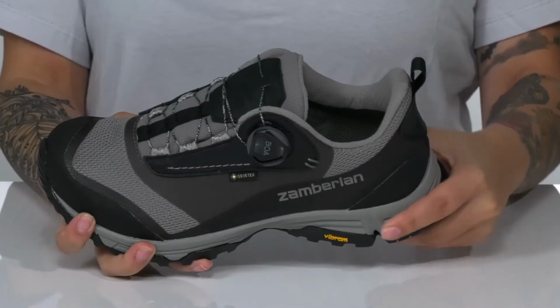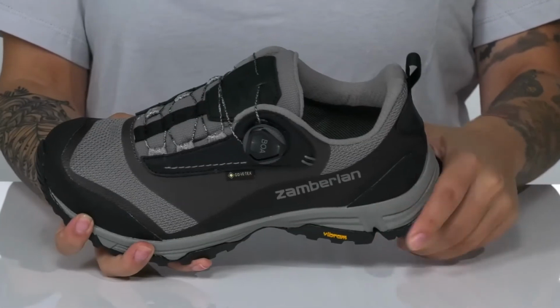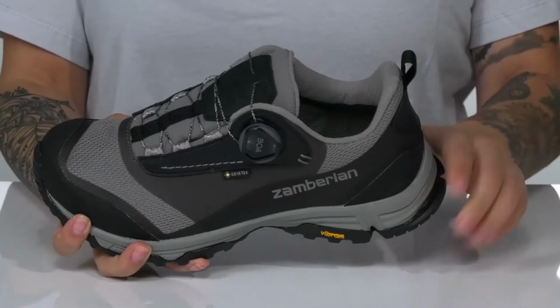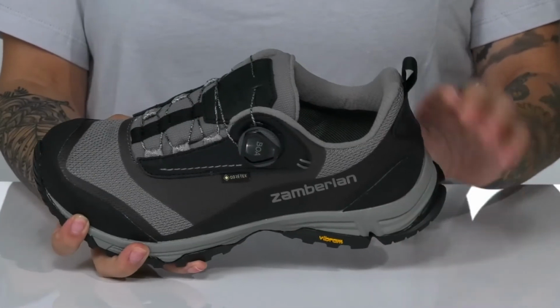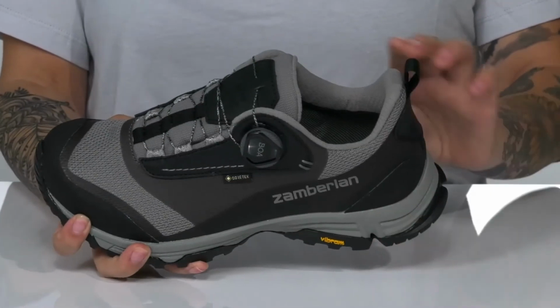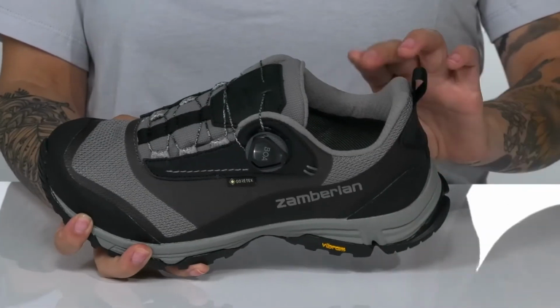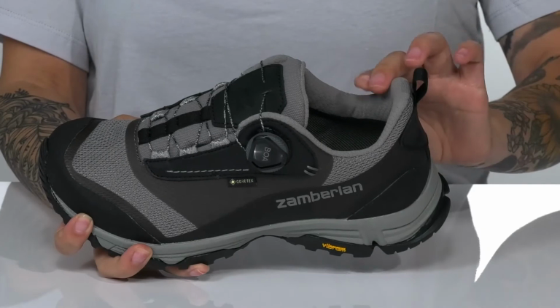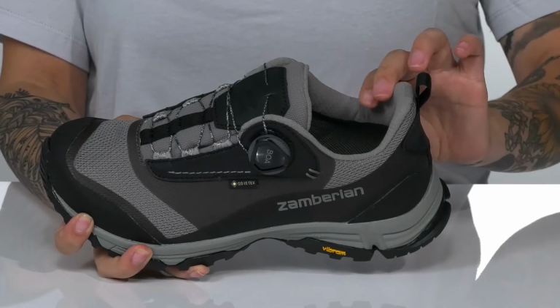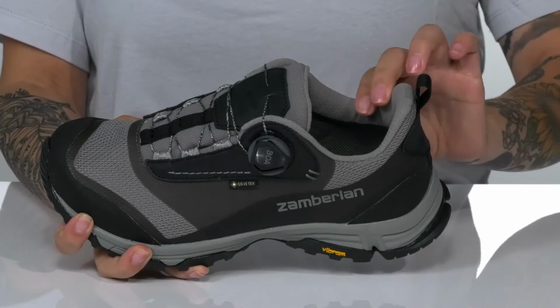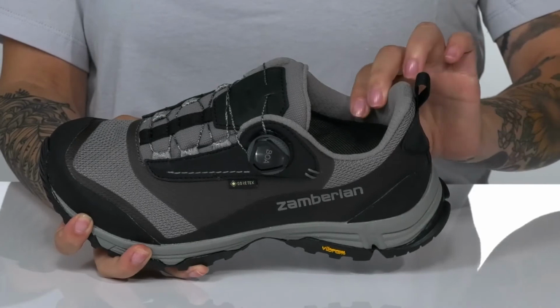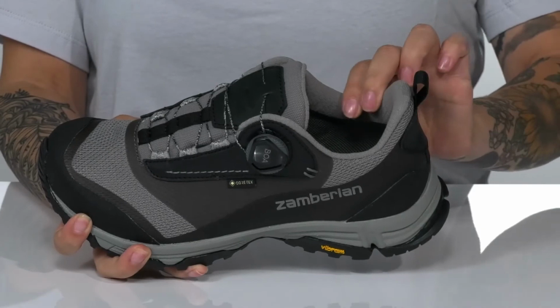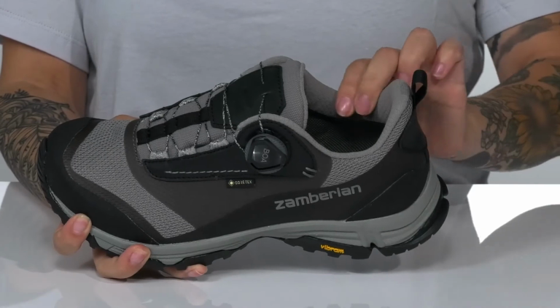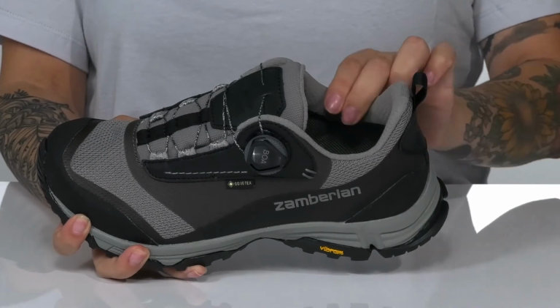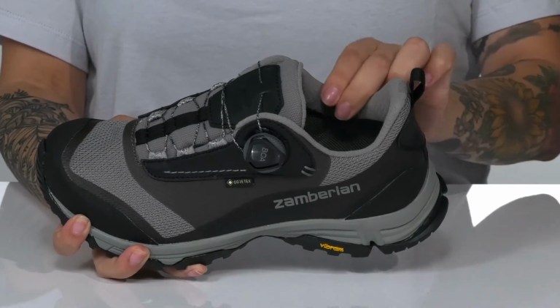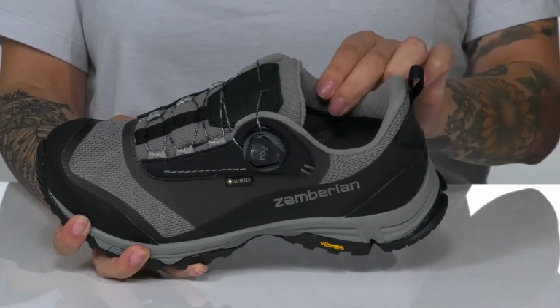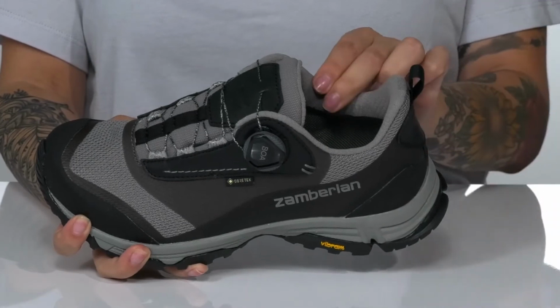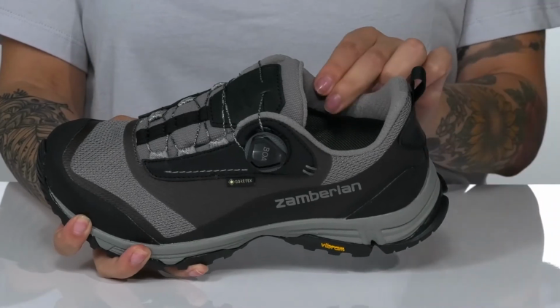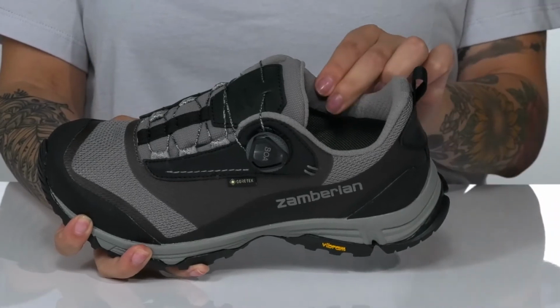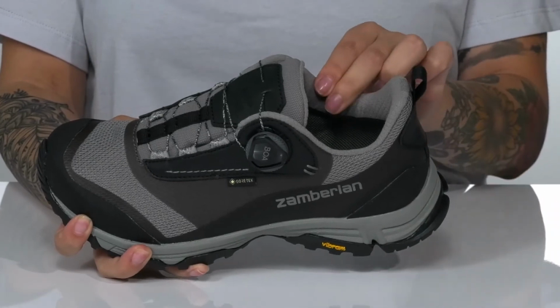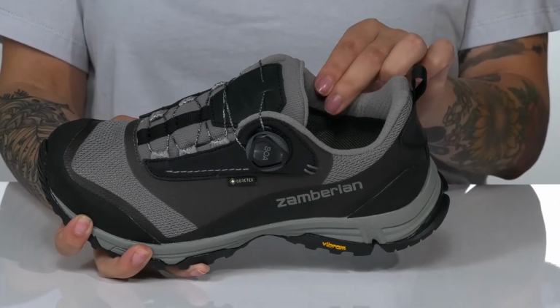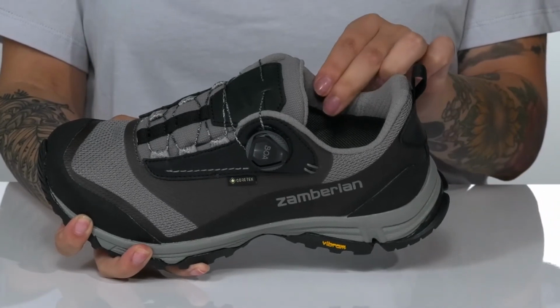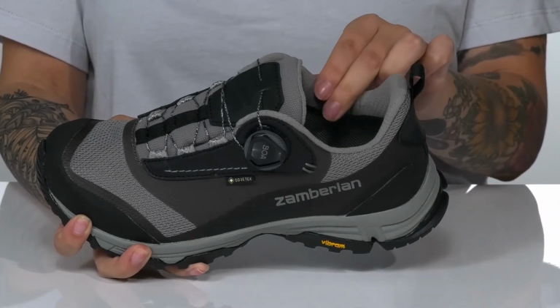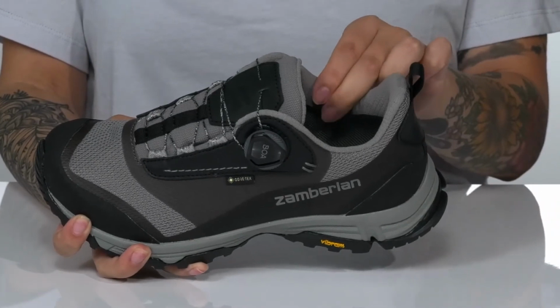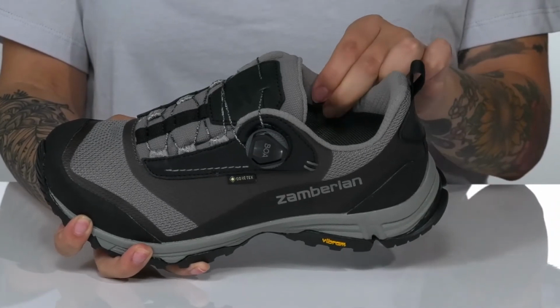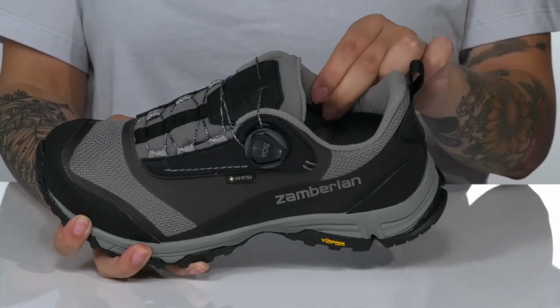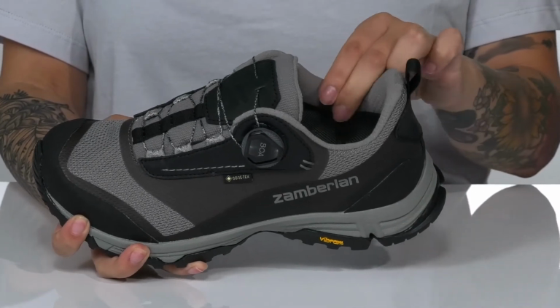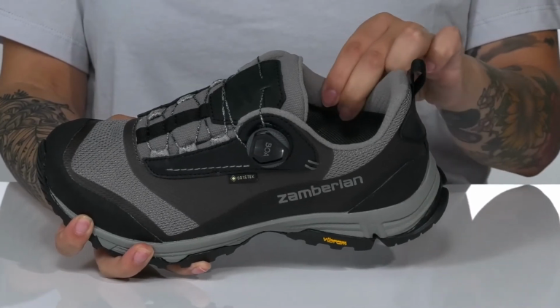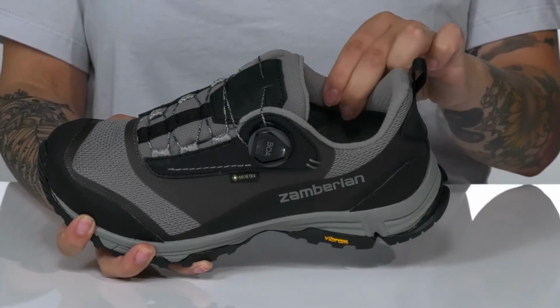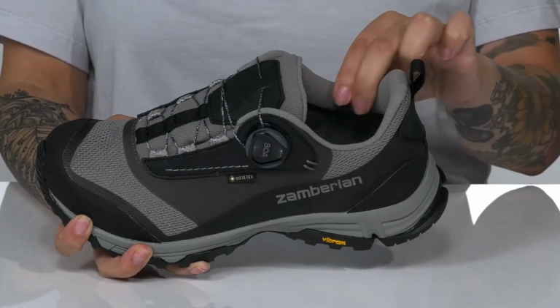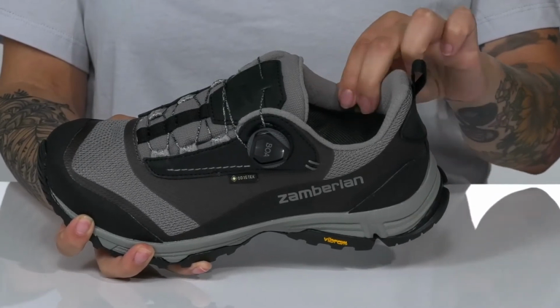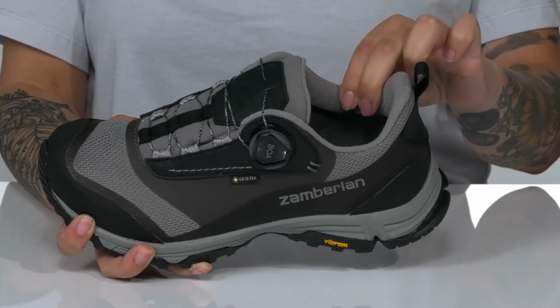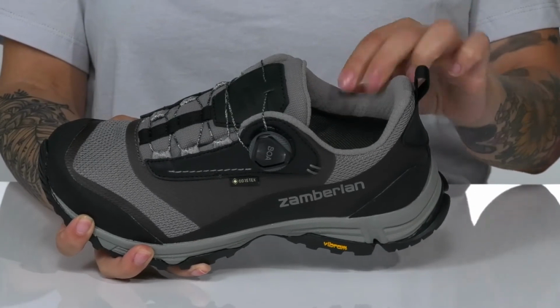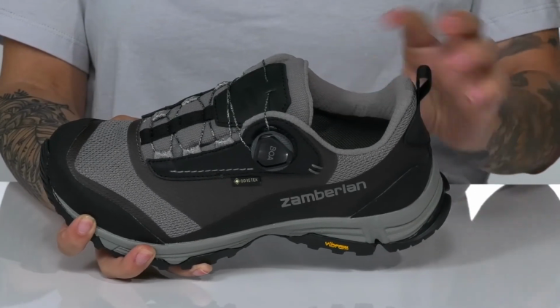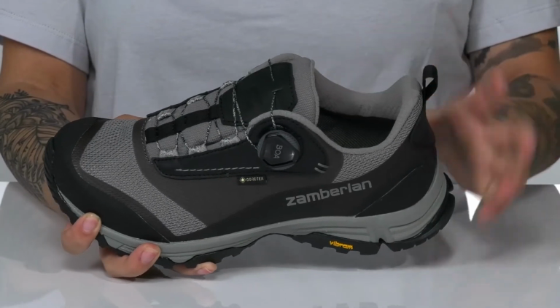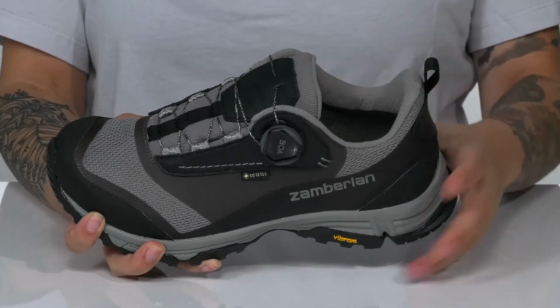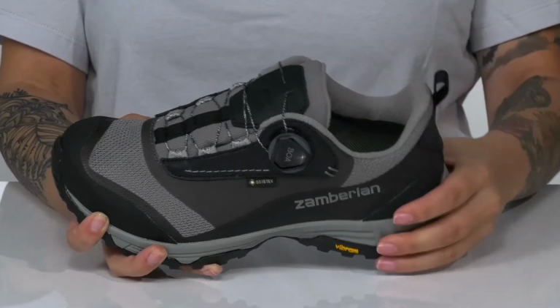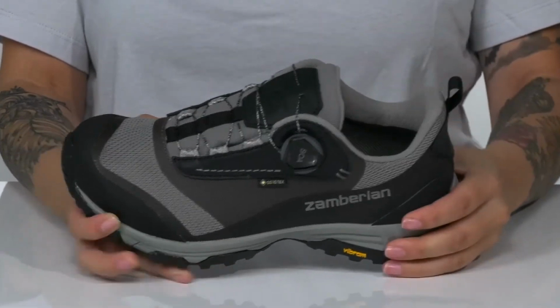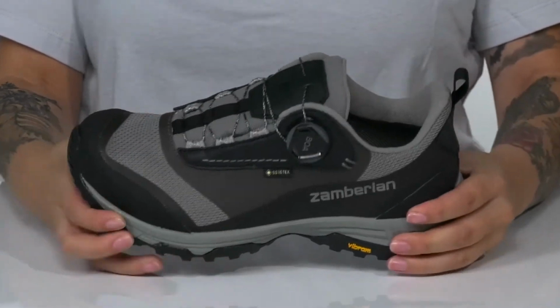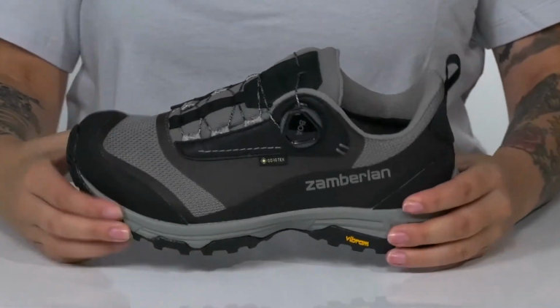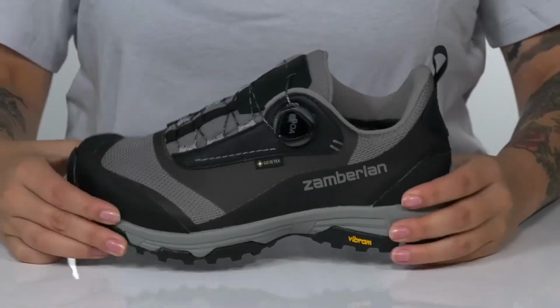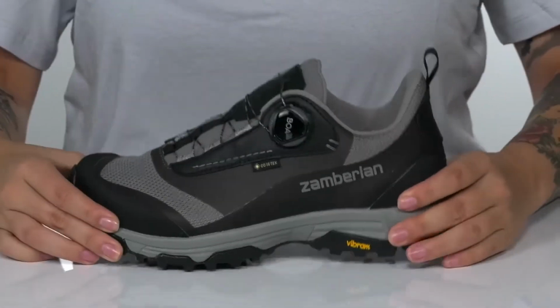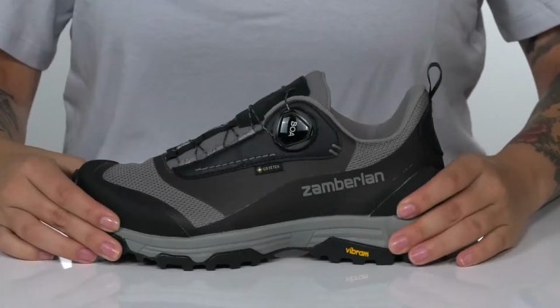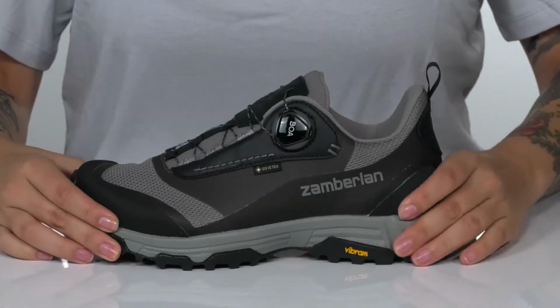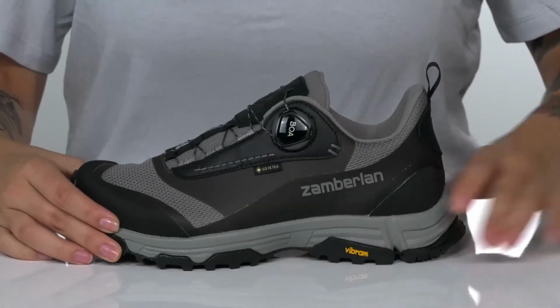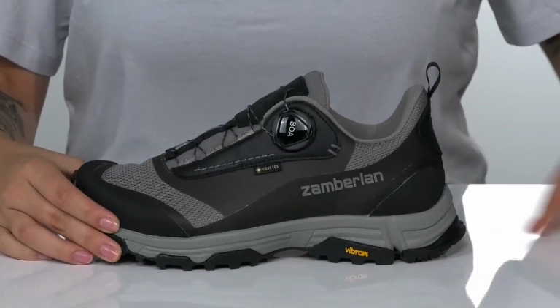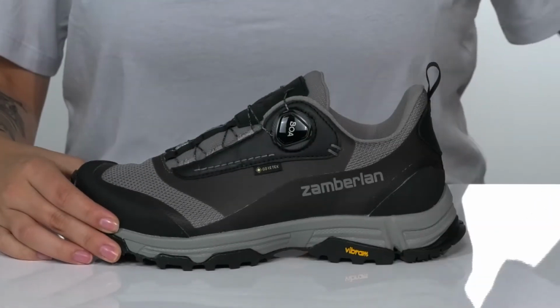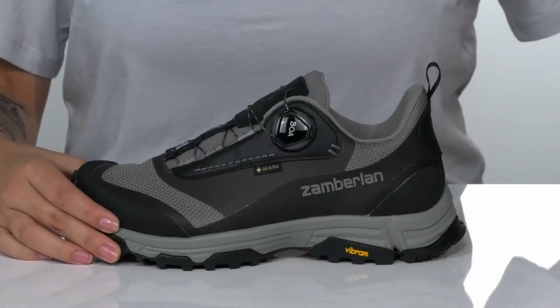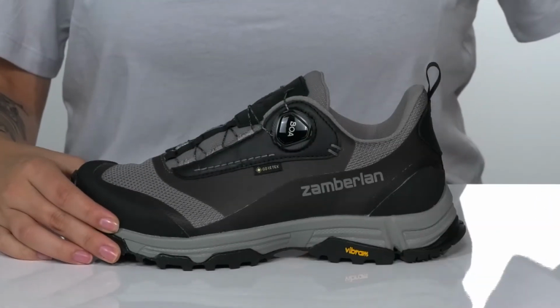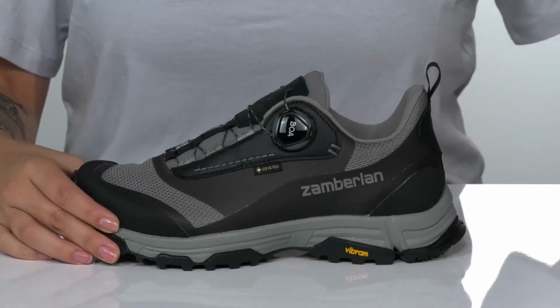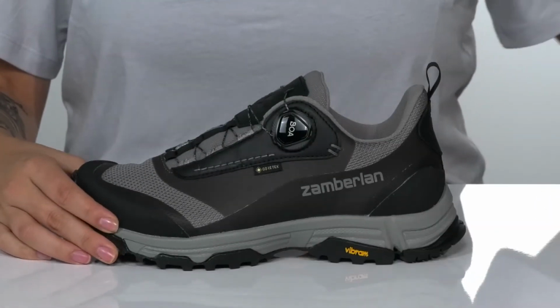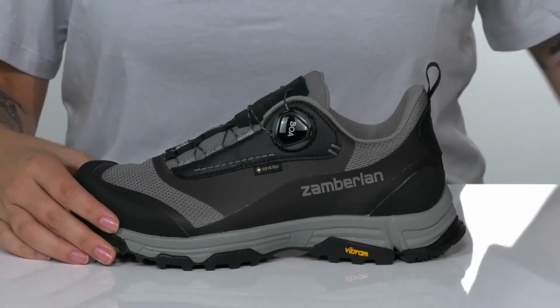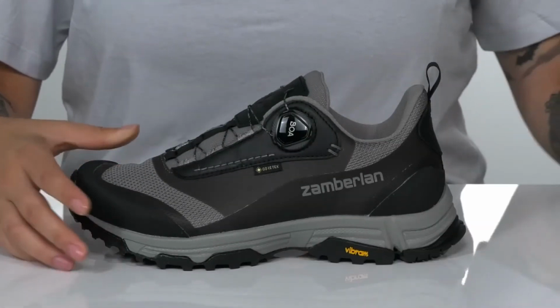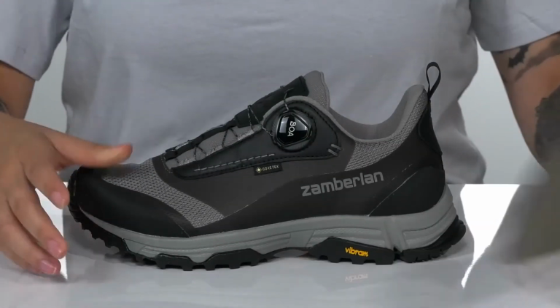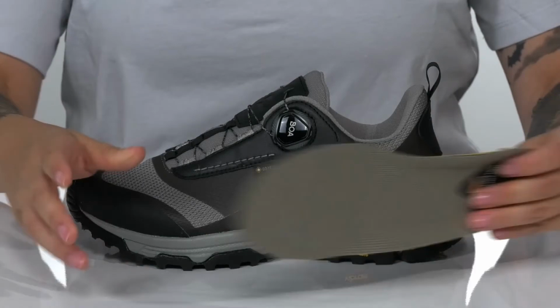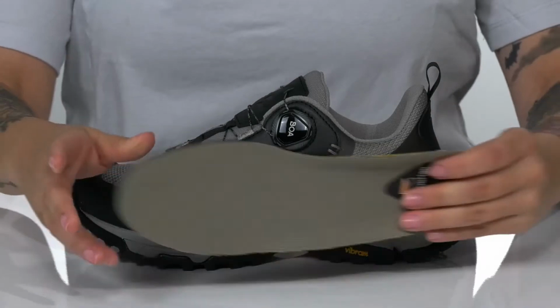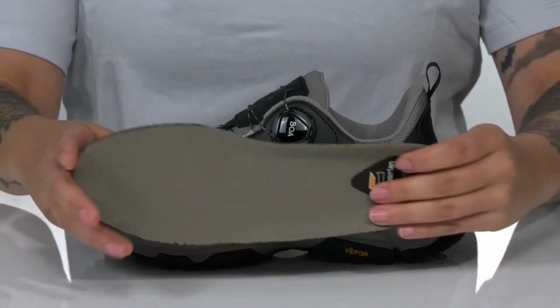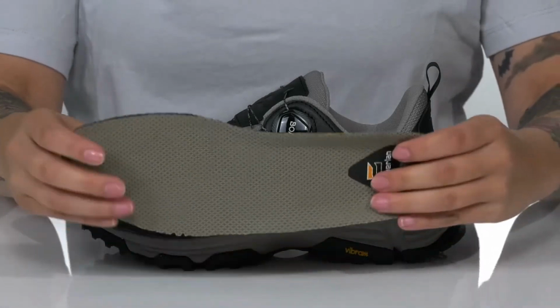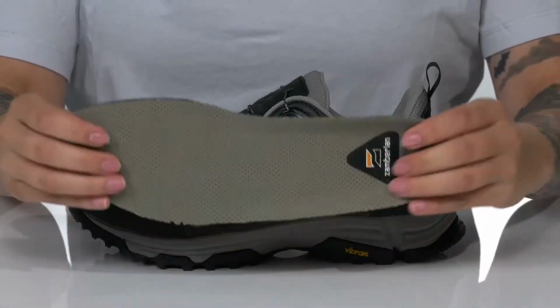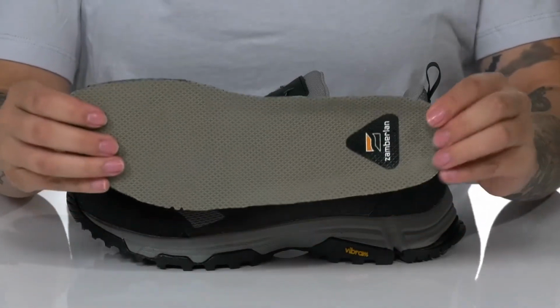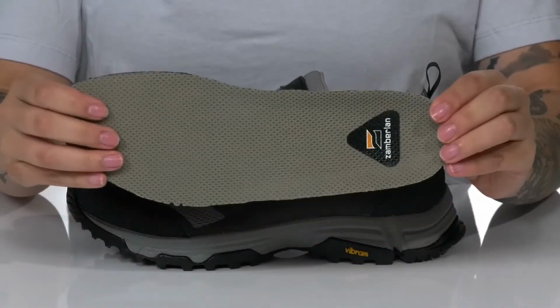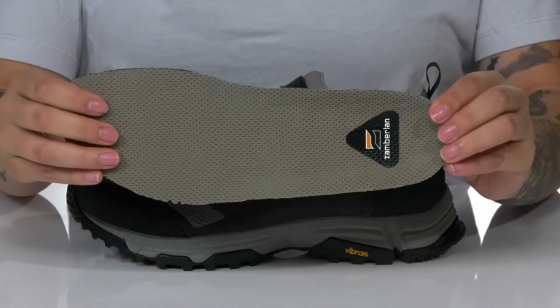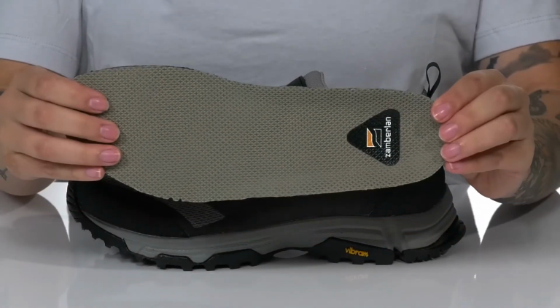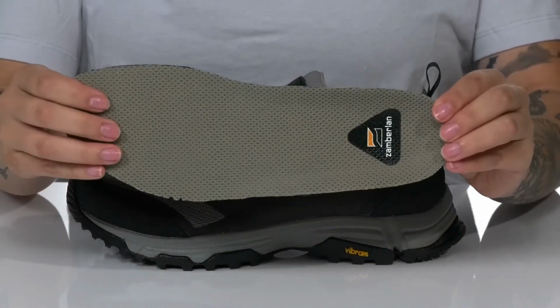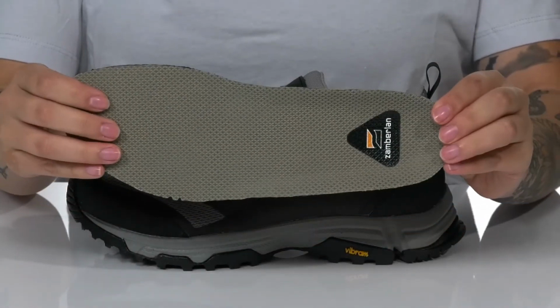Inside, there is a soft textile and air lining with padding around the collar. These also come with a removable insole.